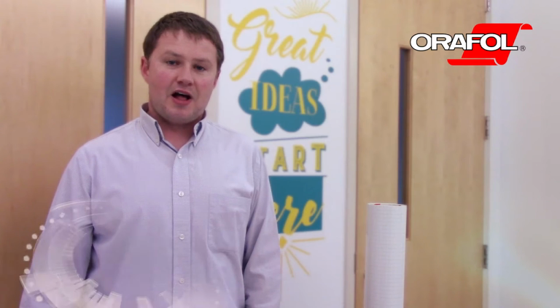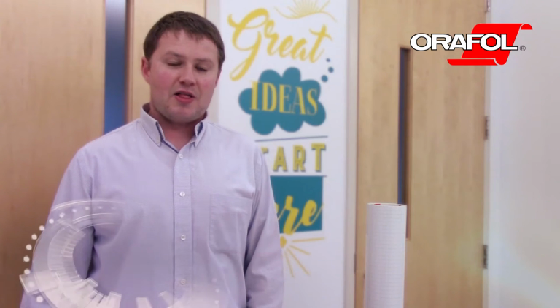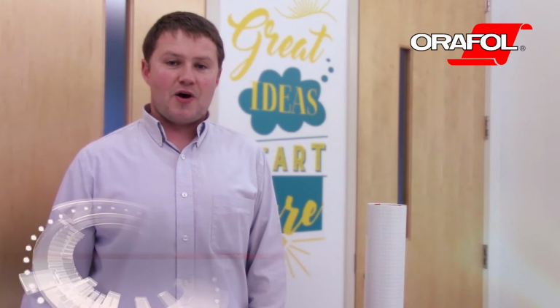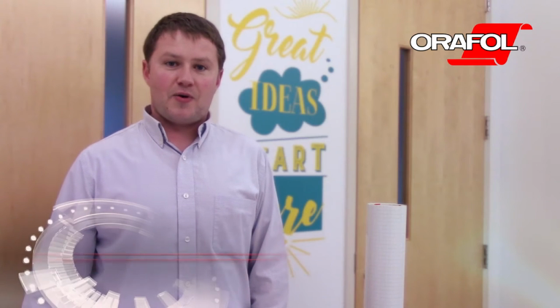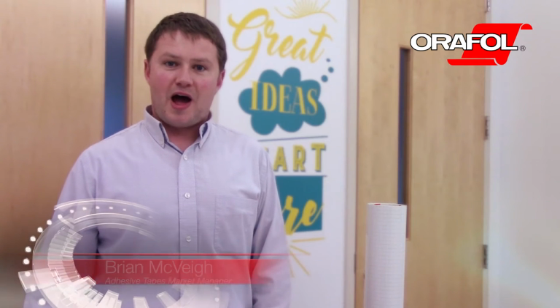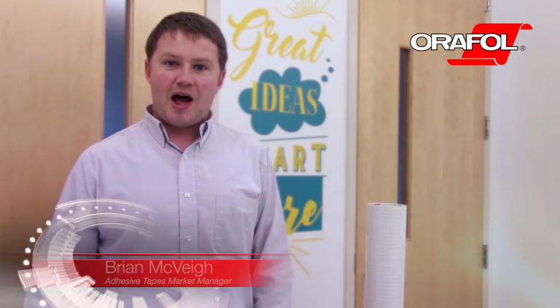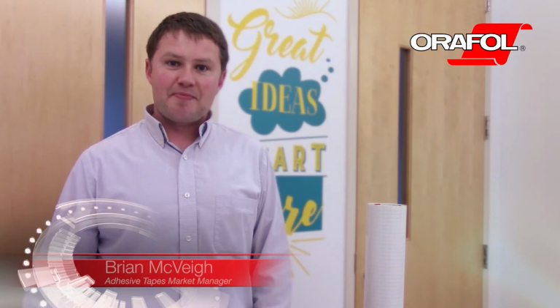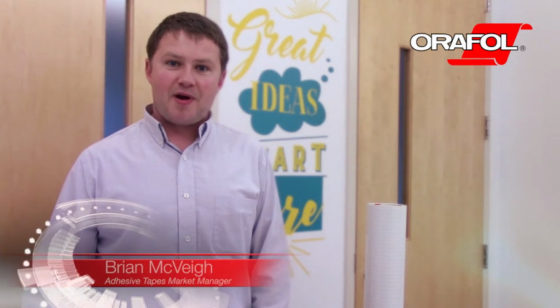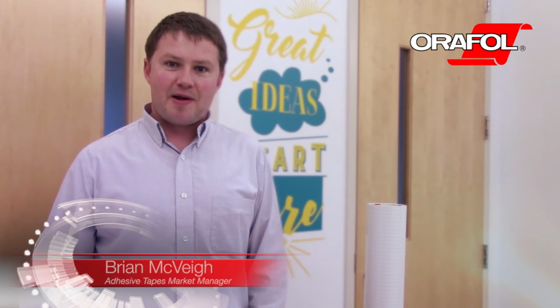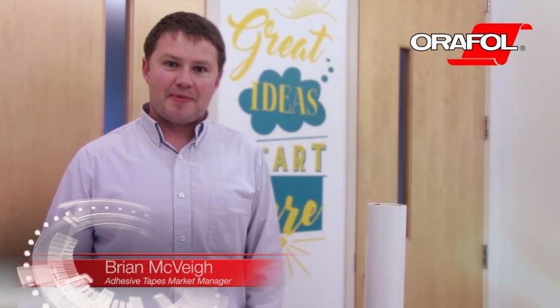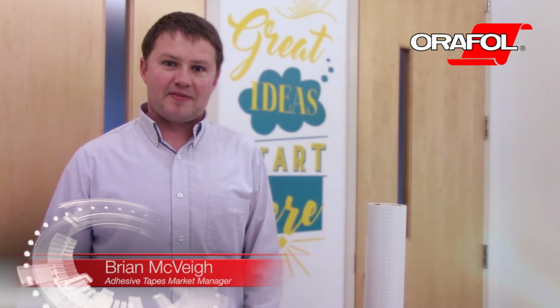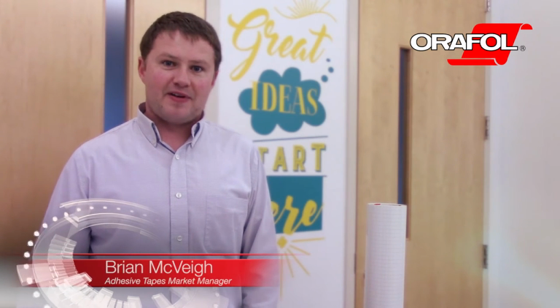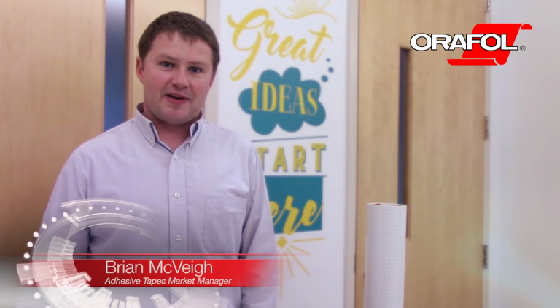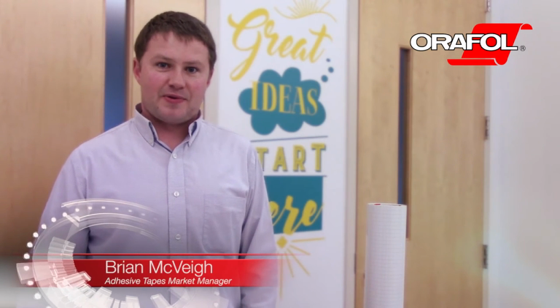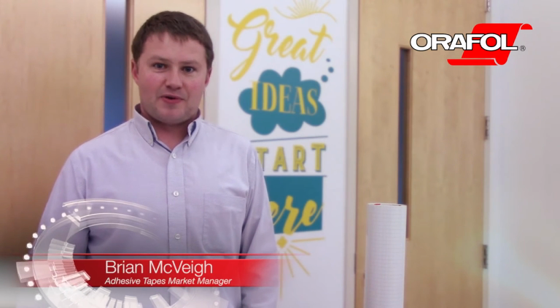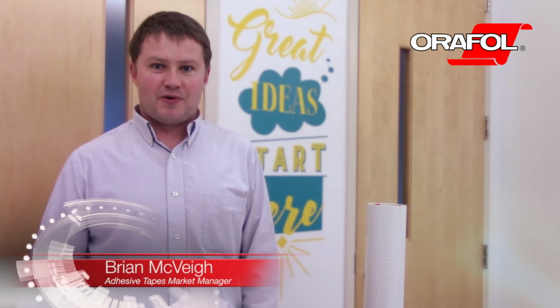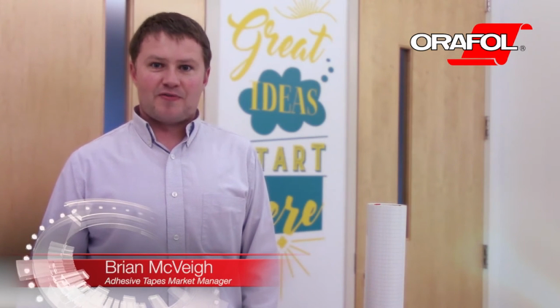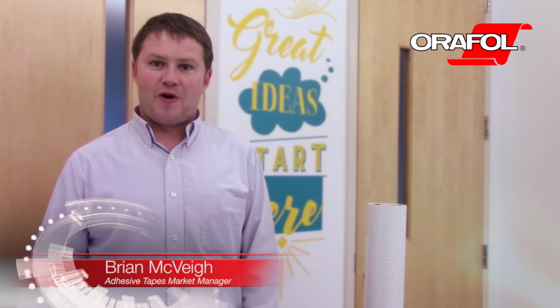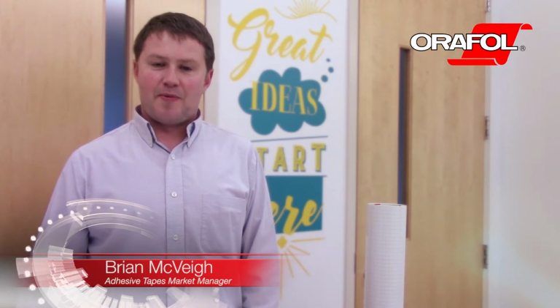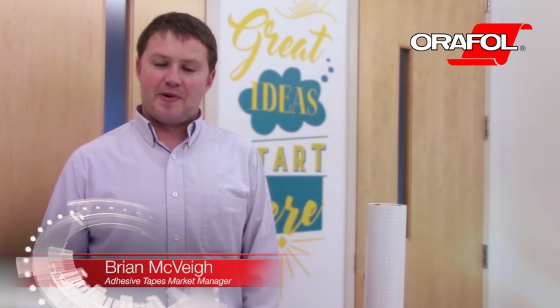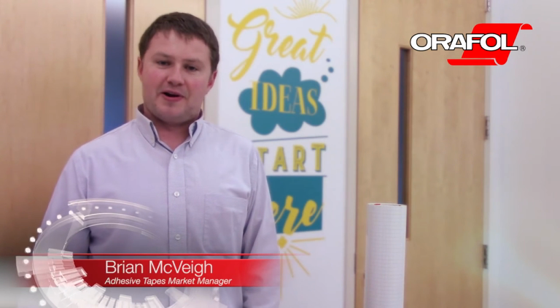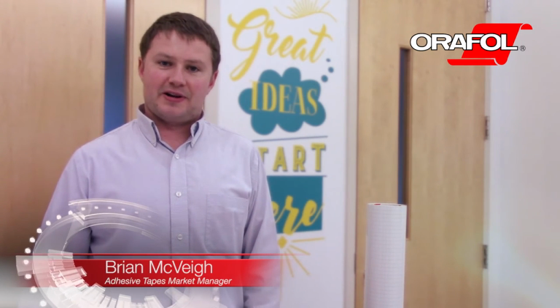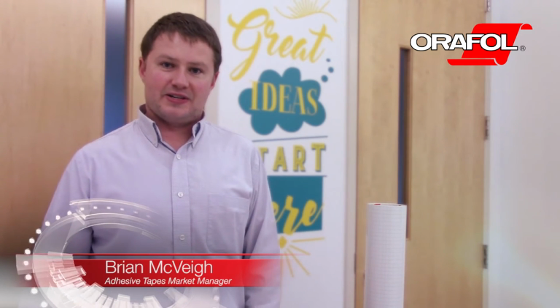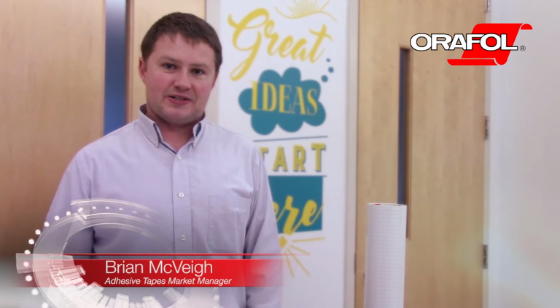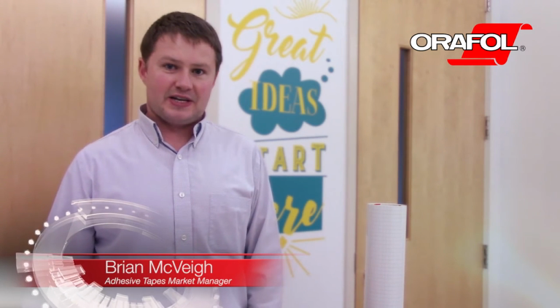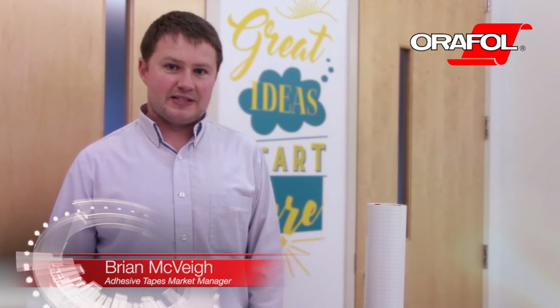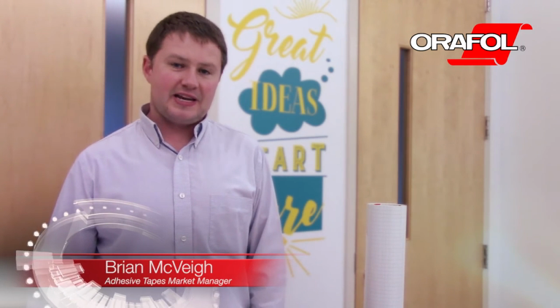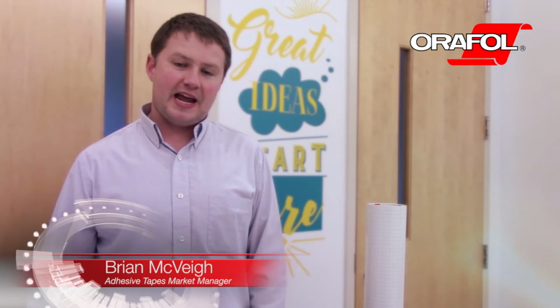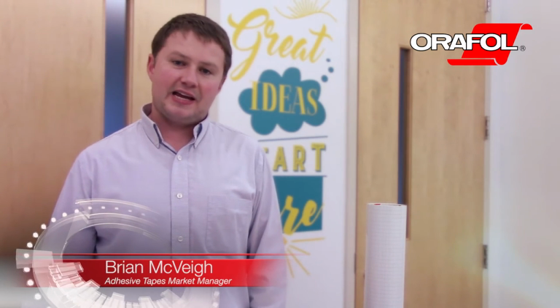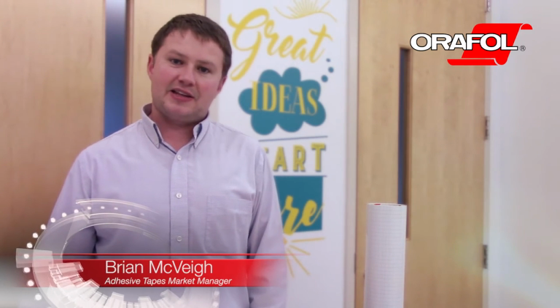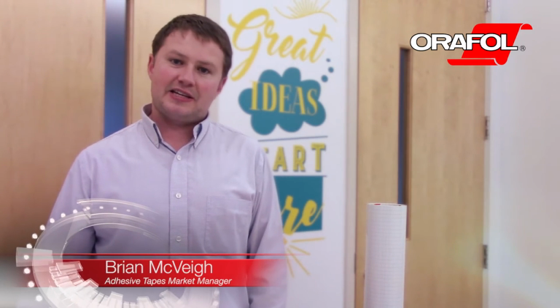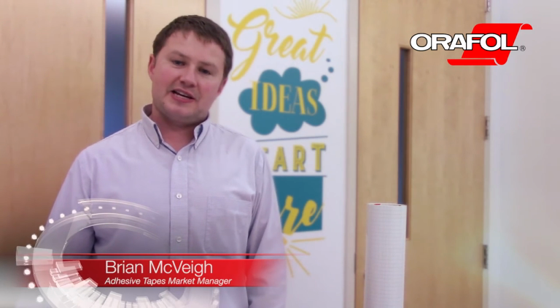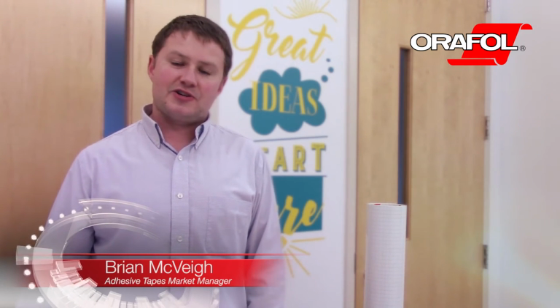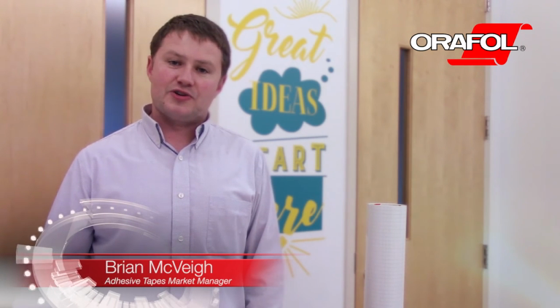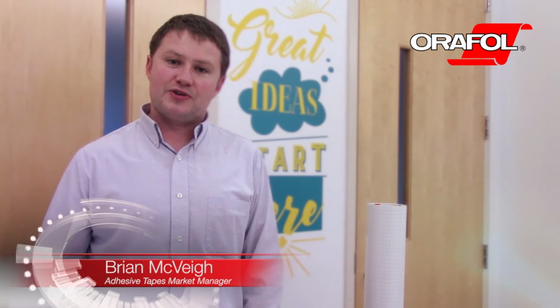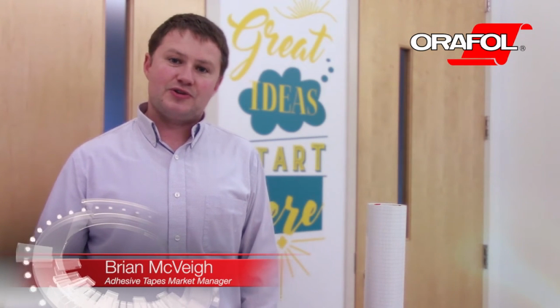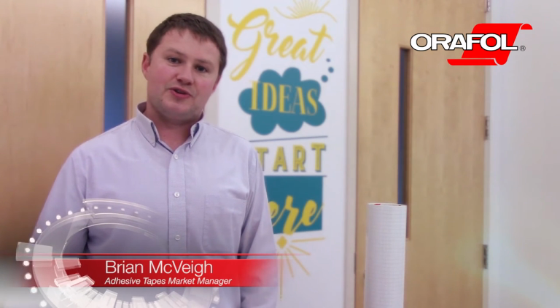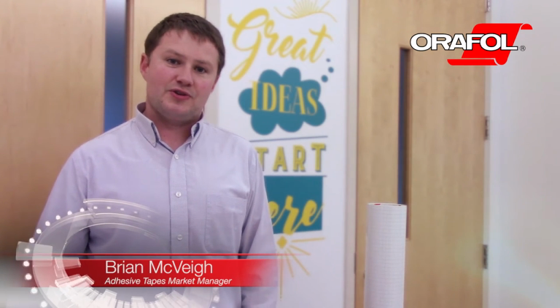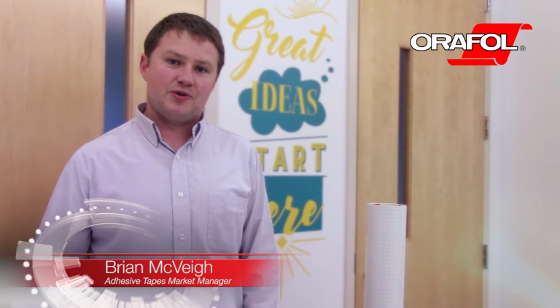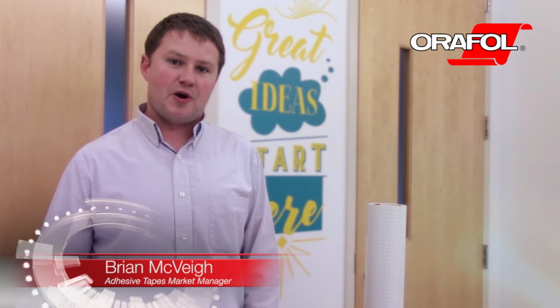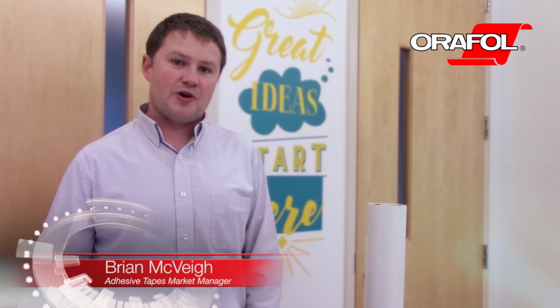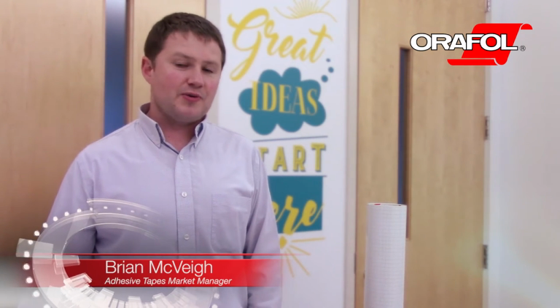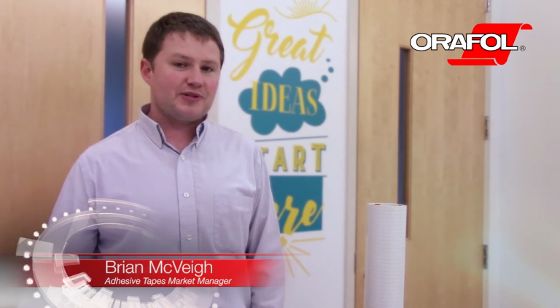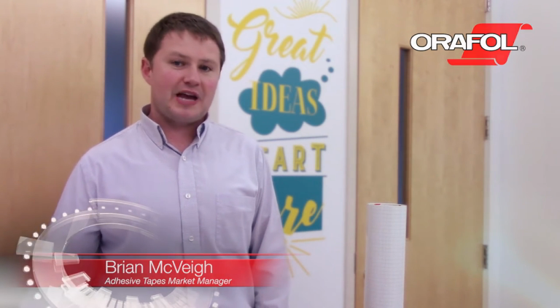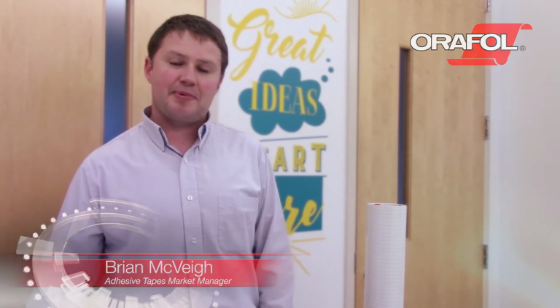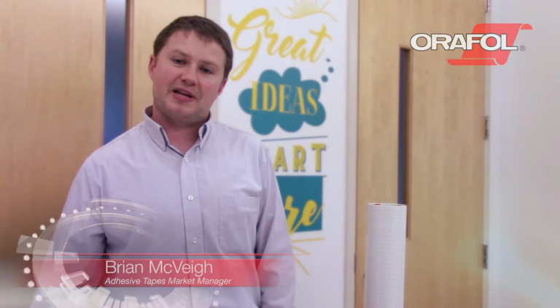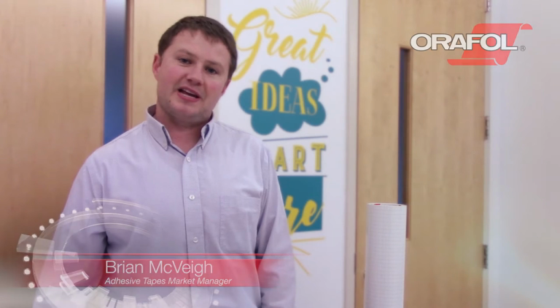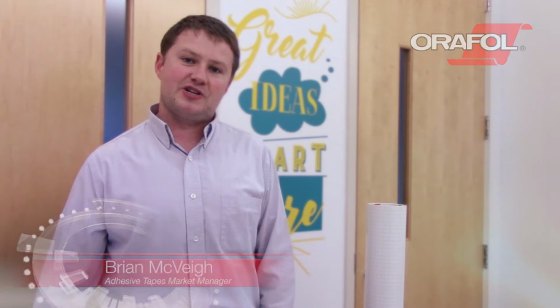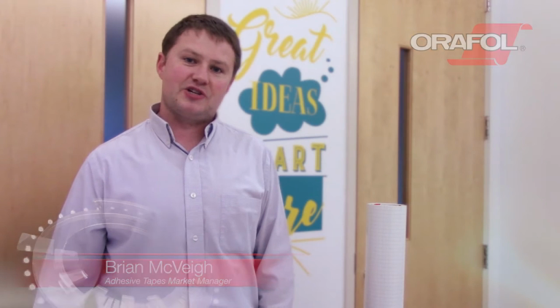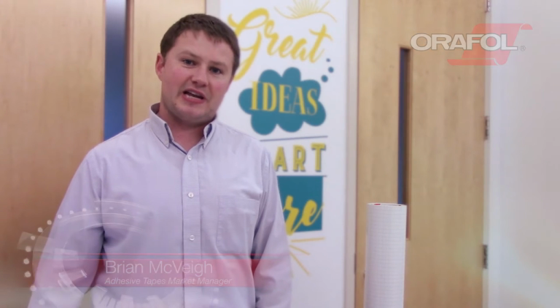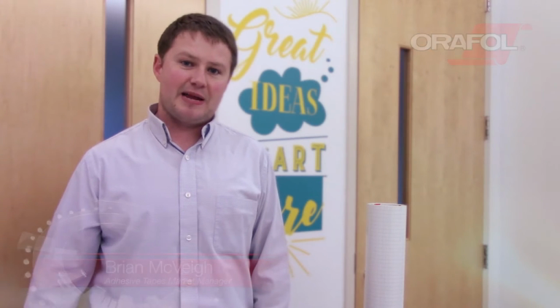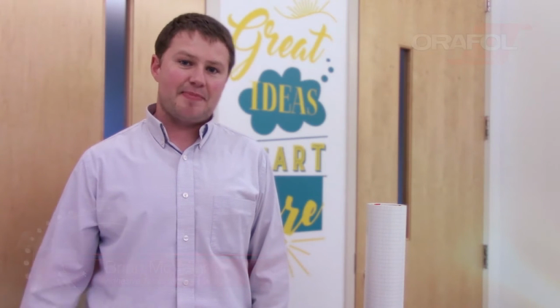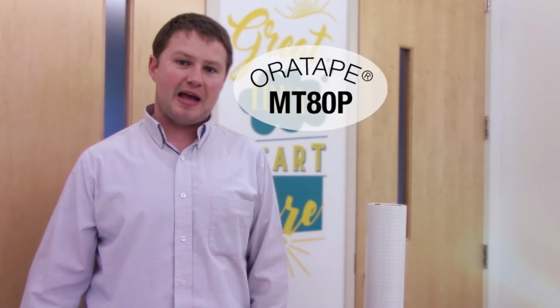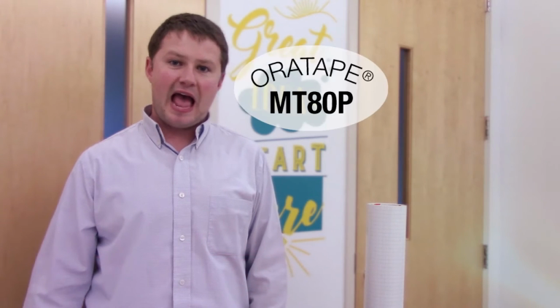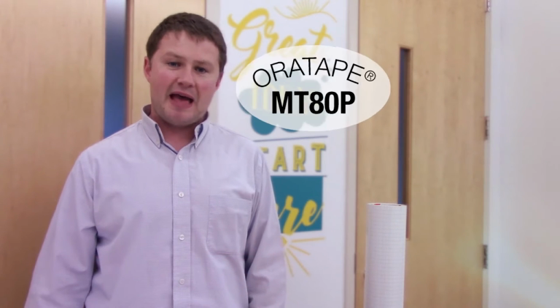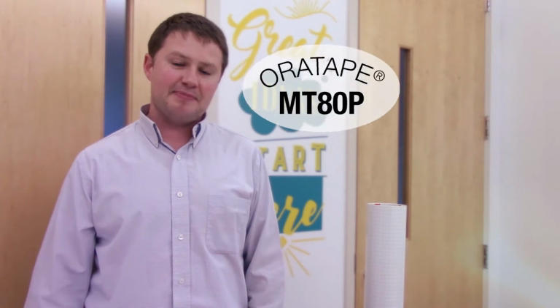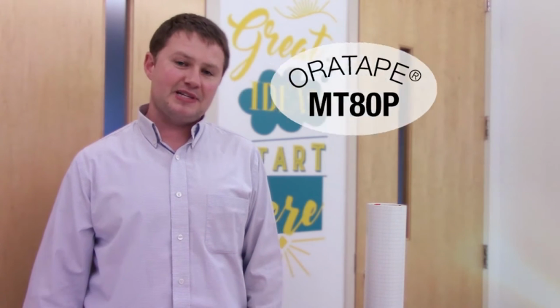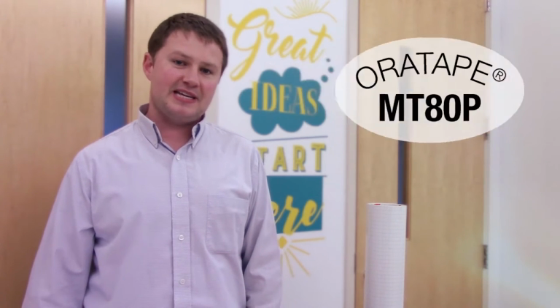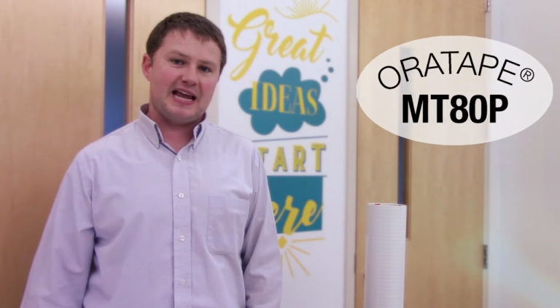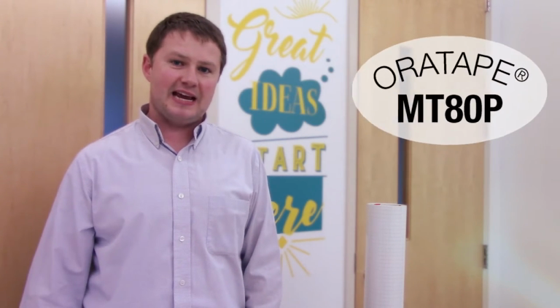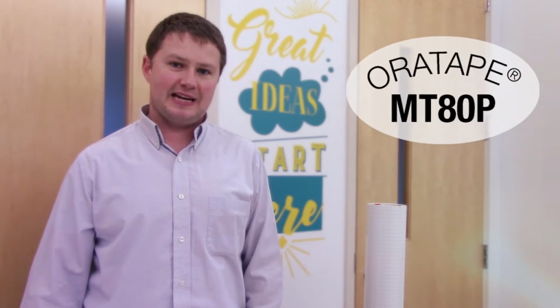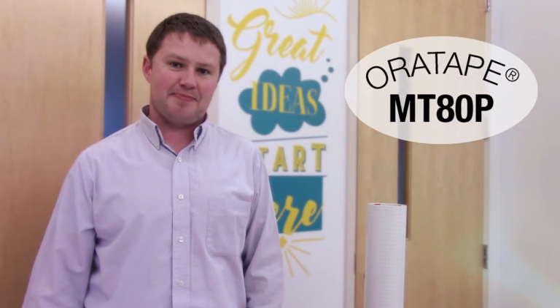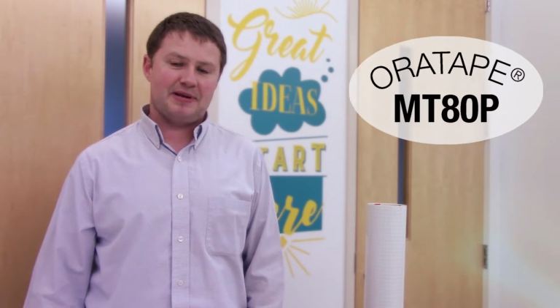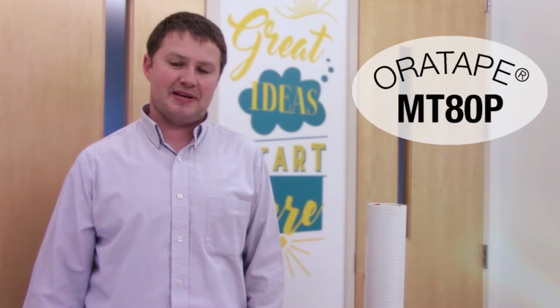Hello, I'm Brian McVeigh with AuraFall Americas, and today I'd like to introduce you to our newest application tape, MT-80P.